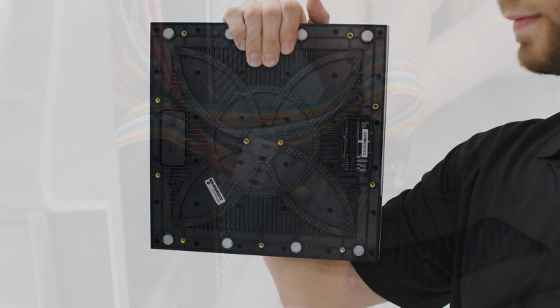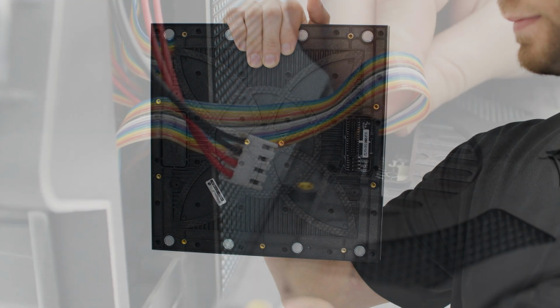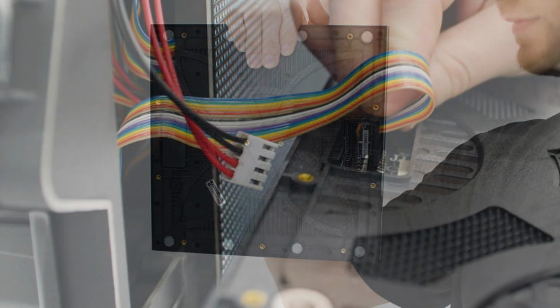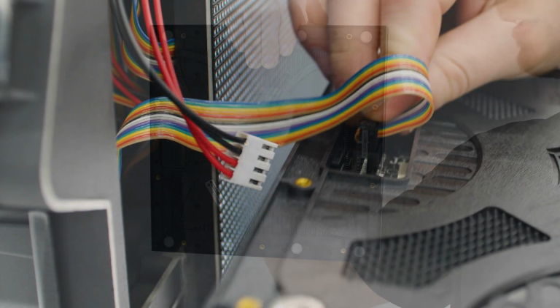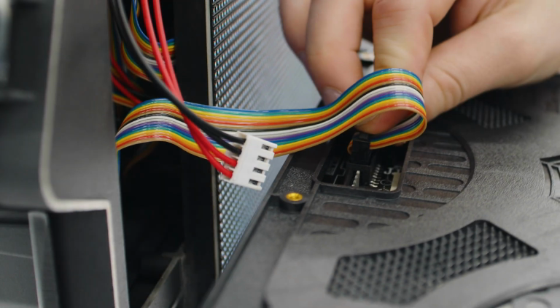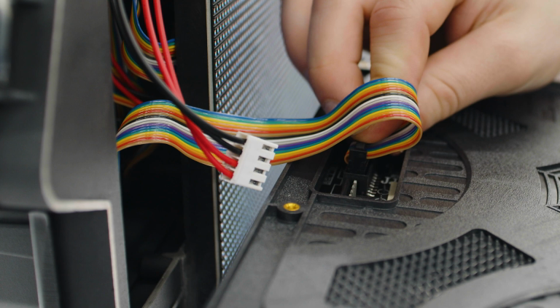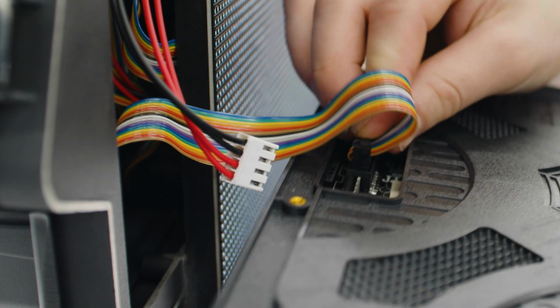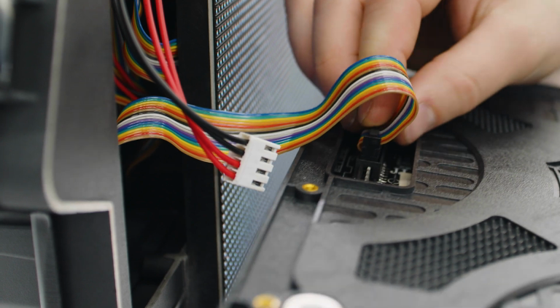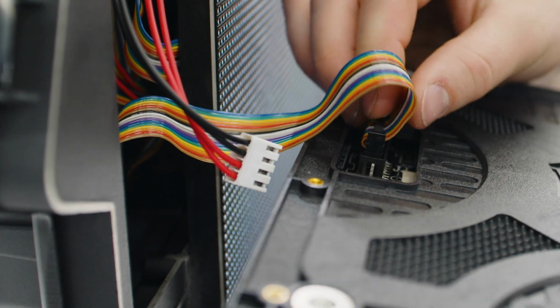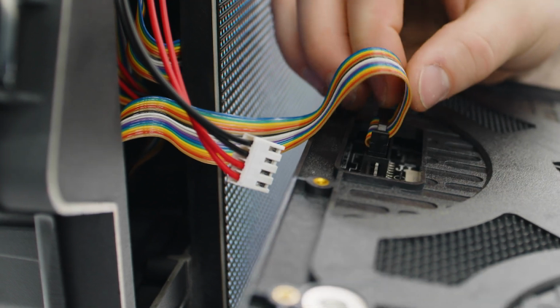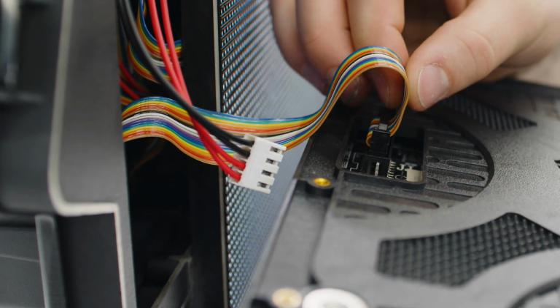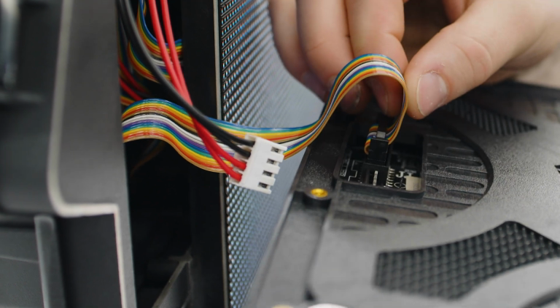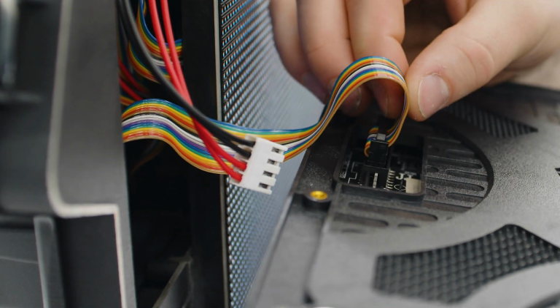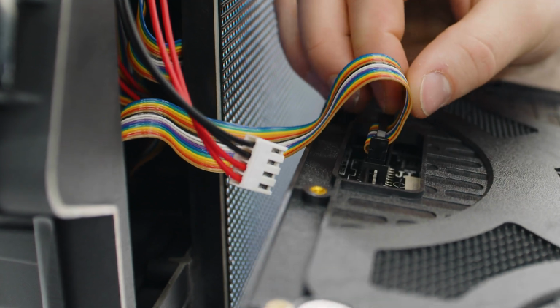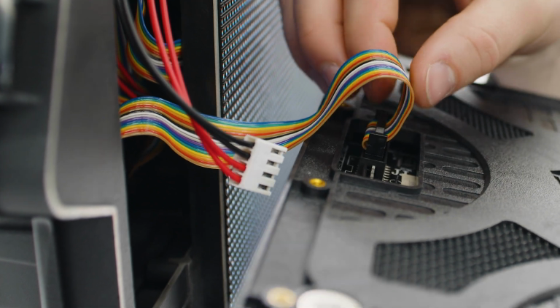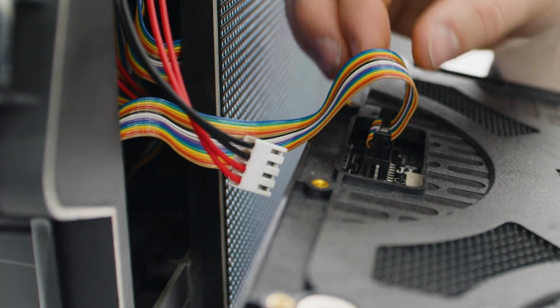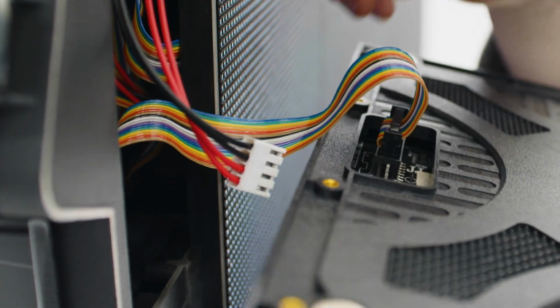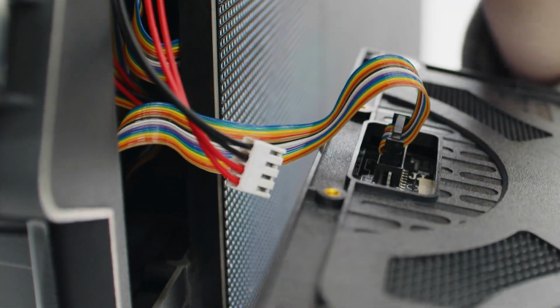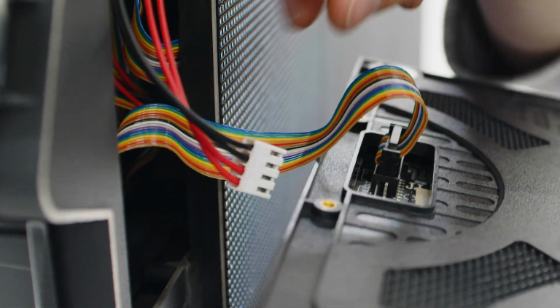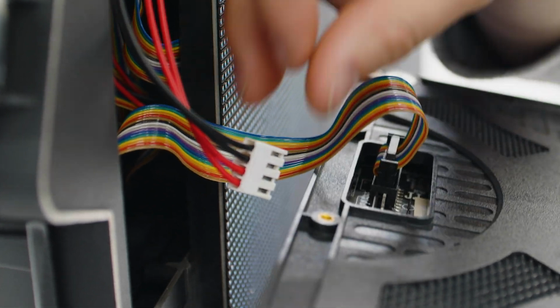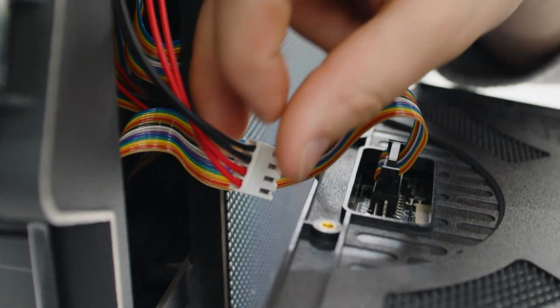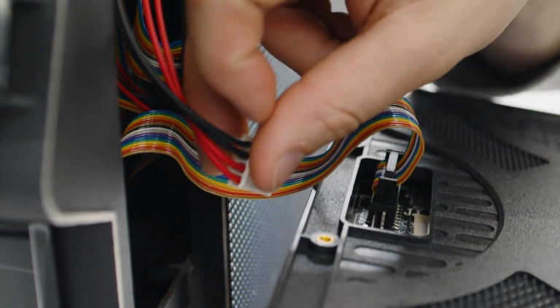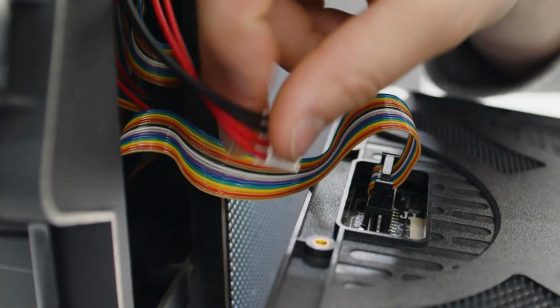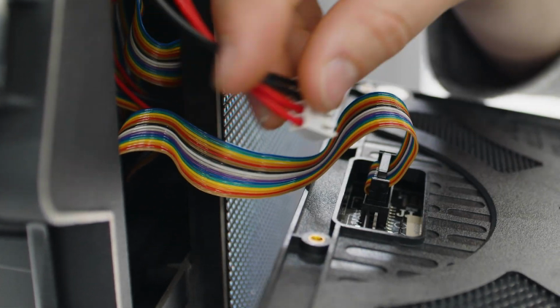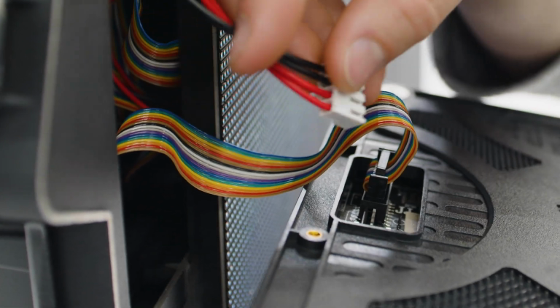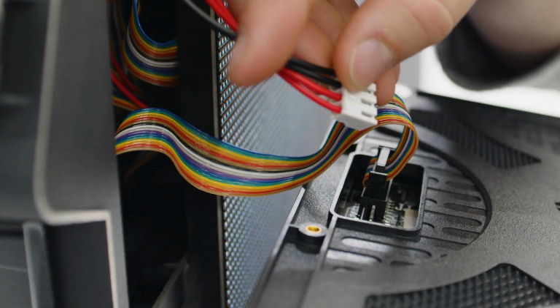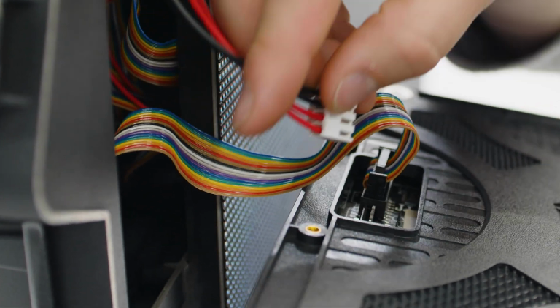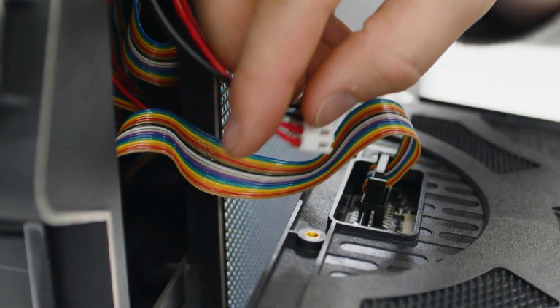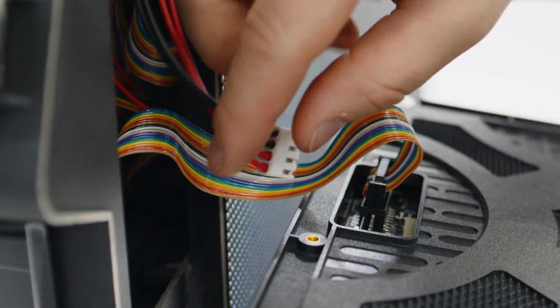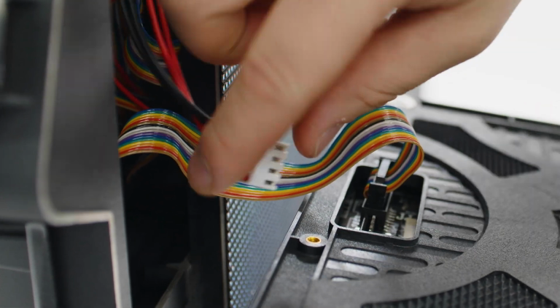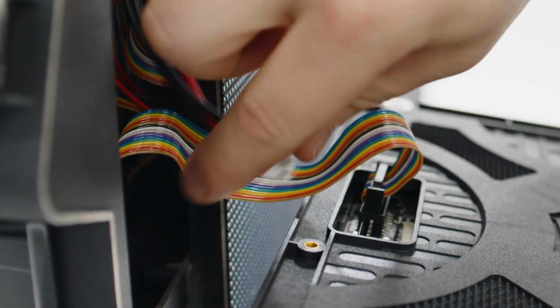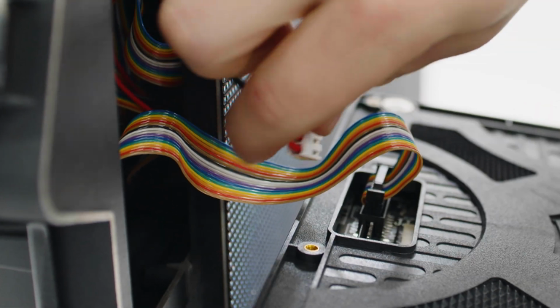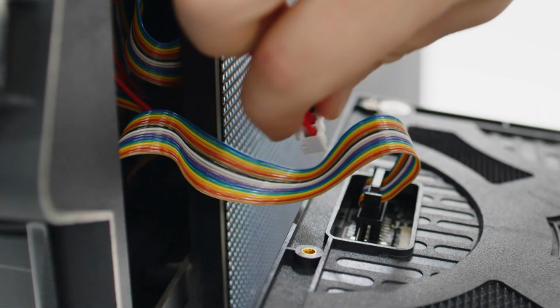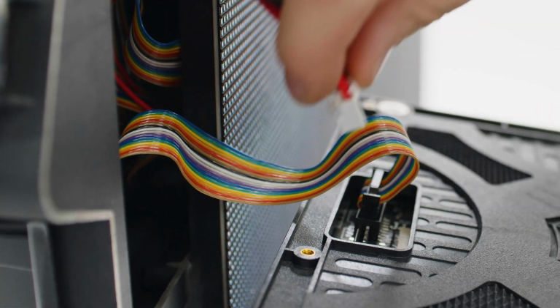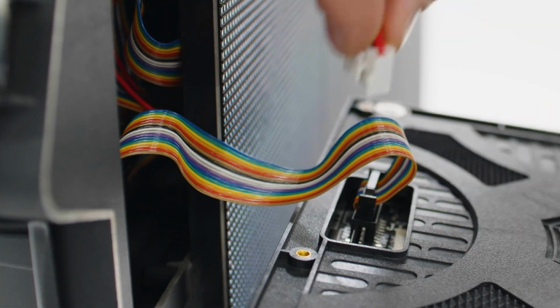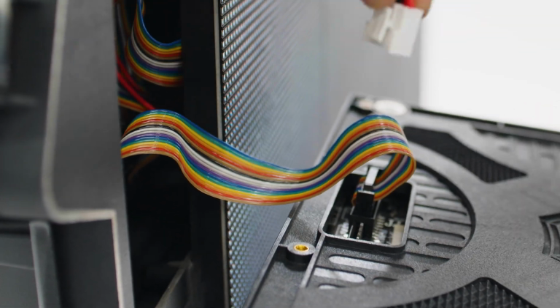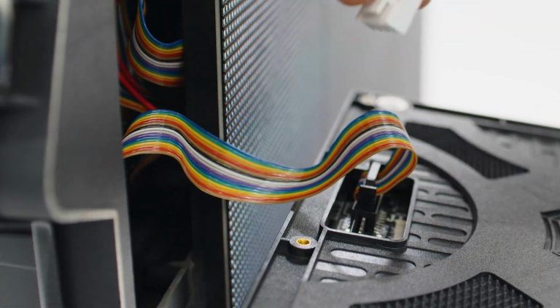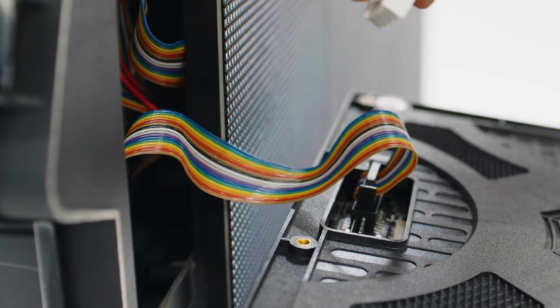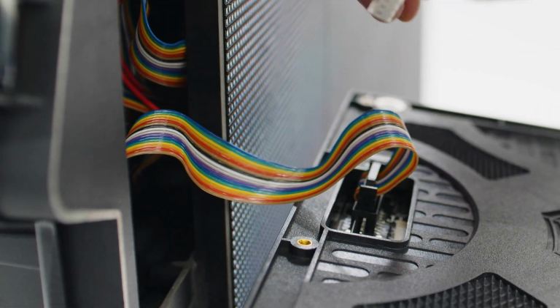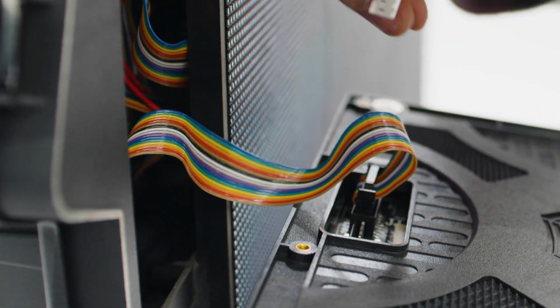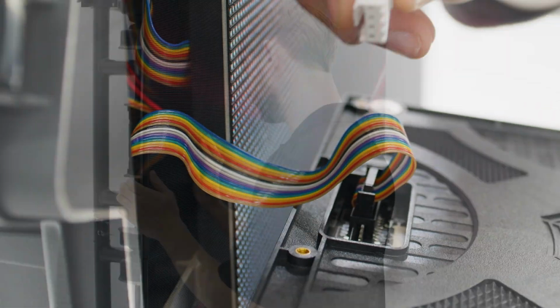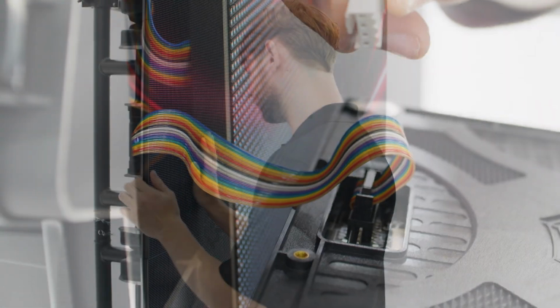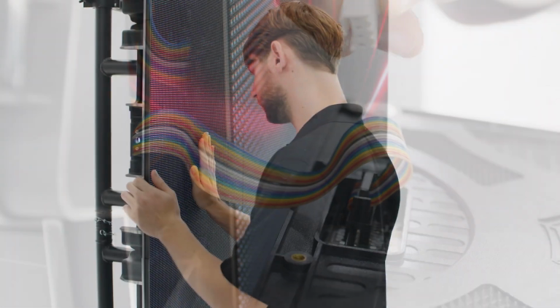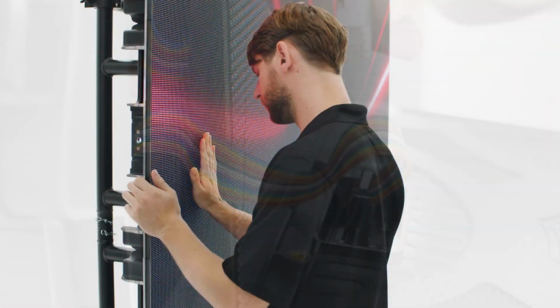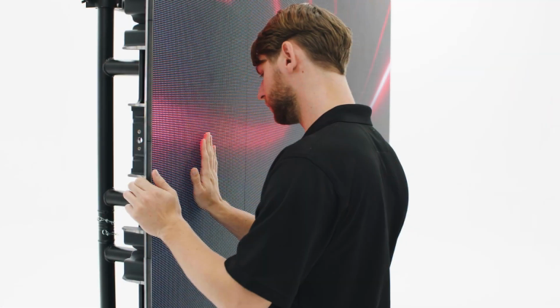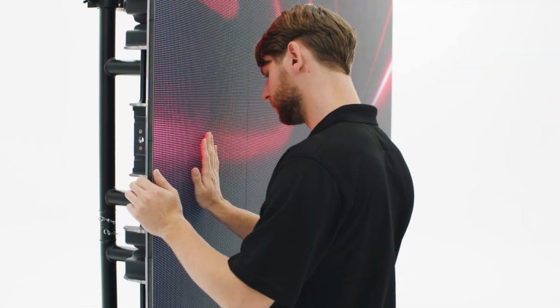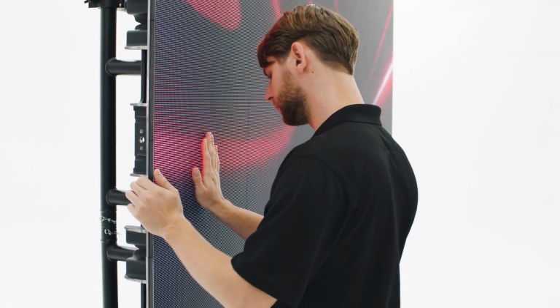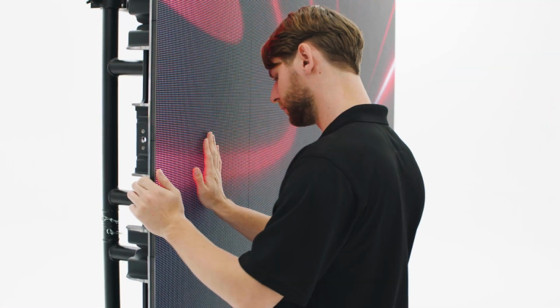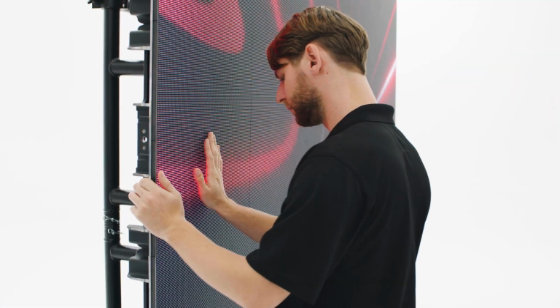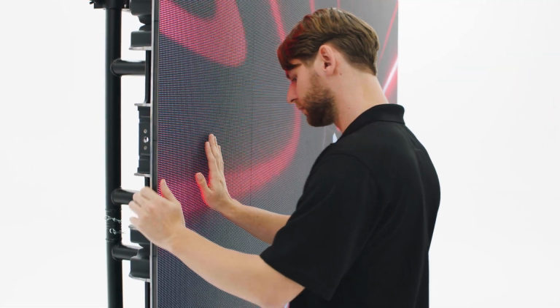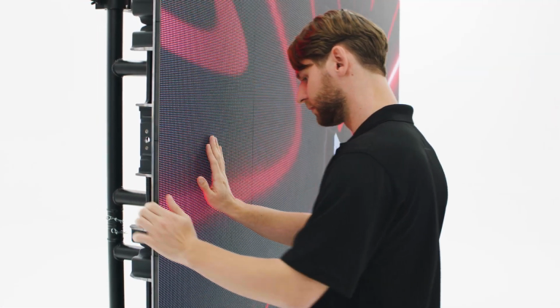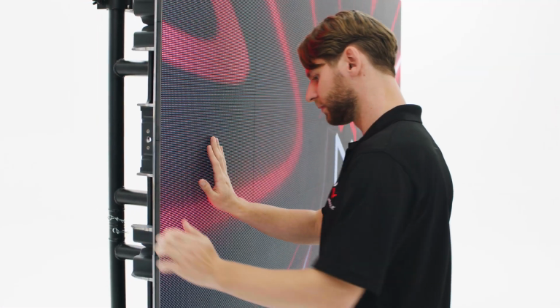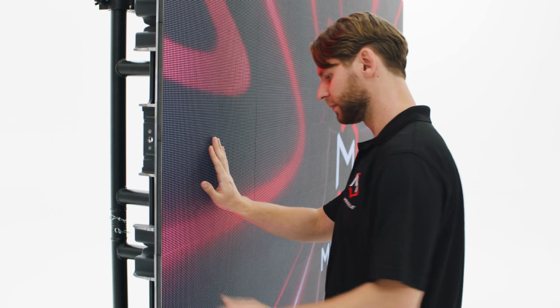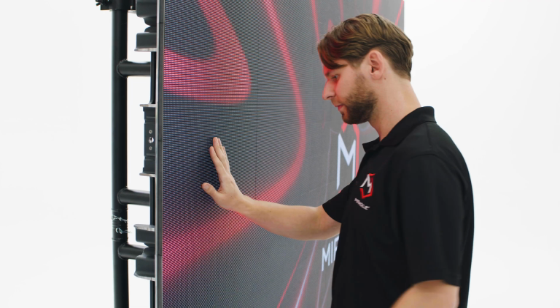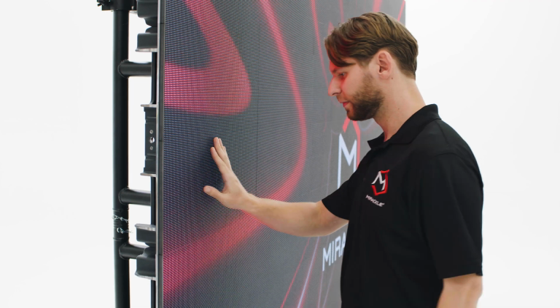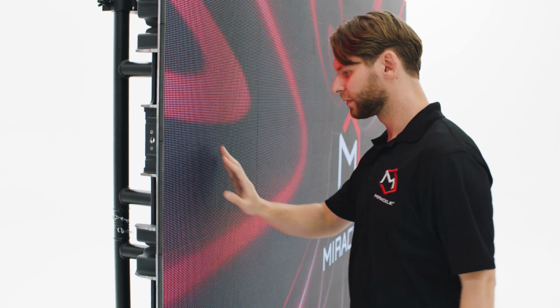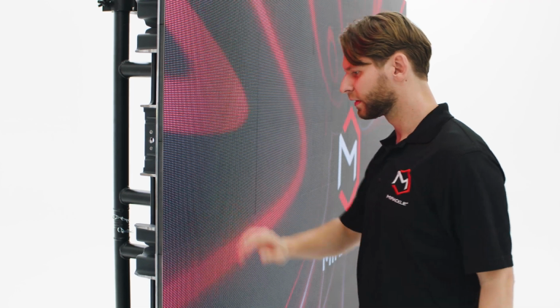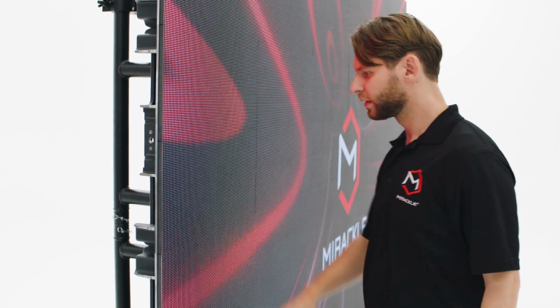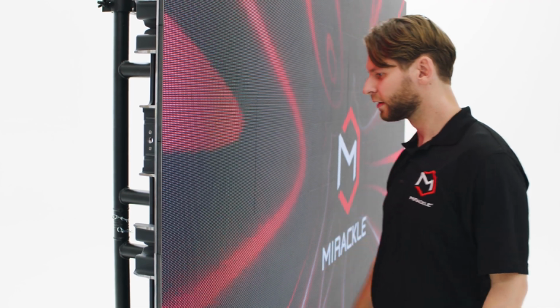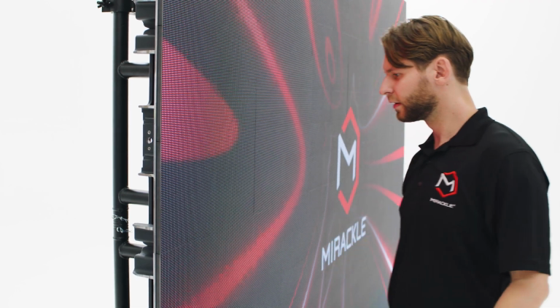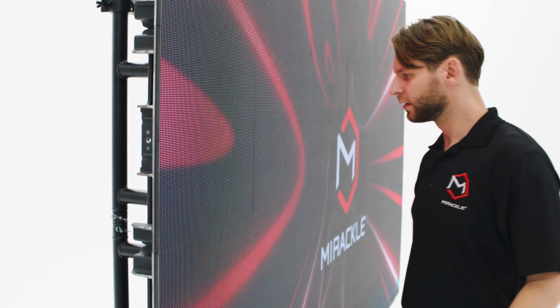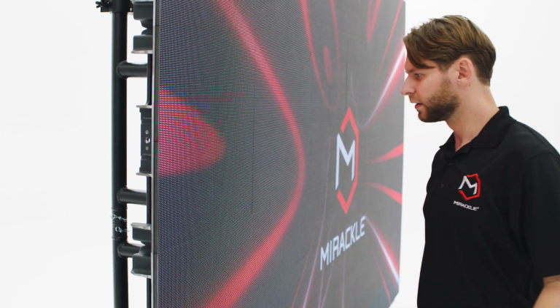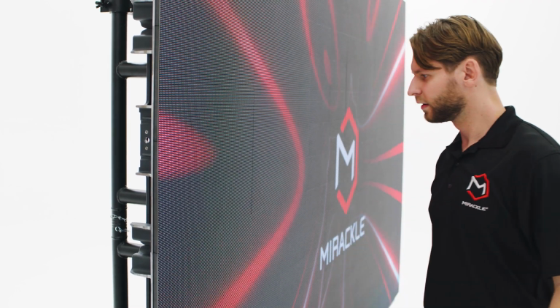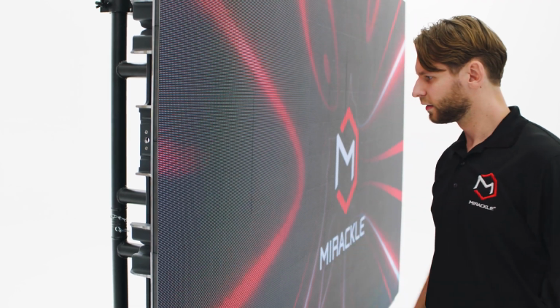With the replacement module, reconnect the data and power cables, then replace the module in the panel cabinet.